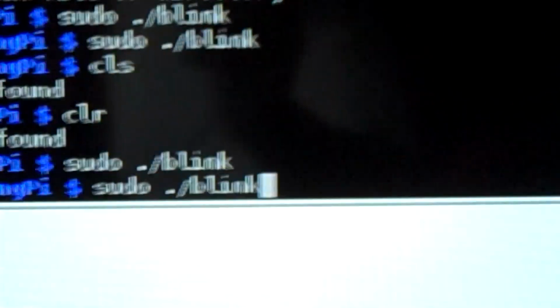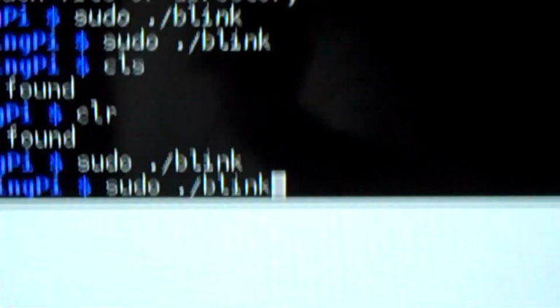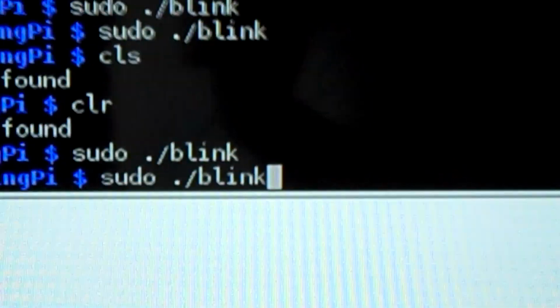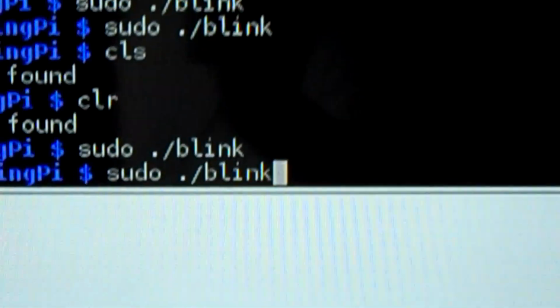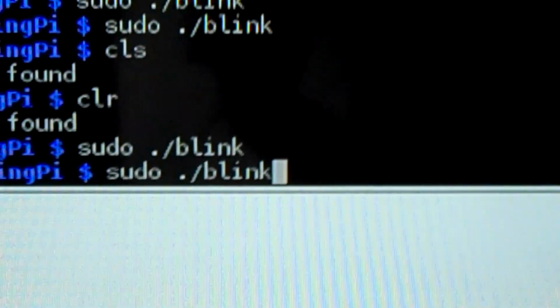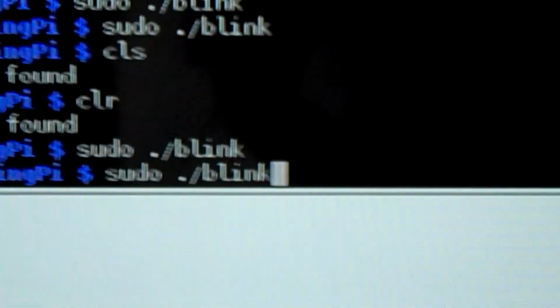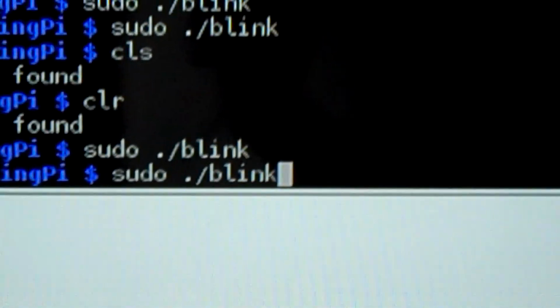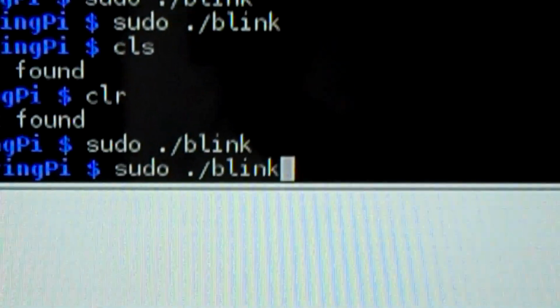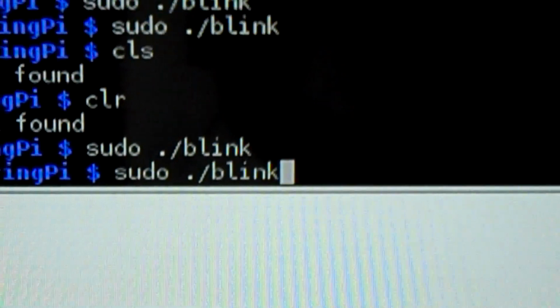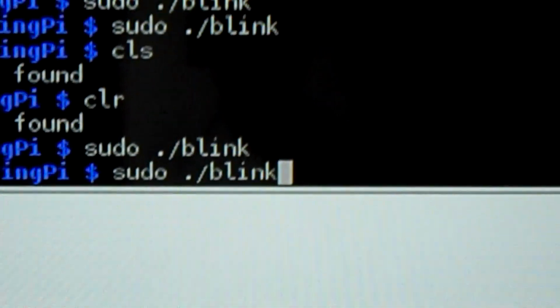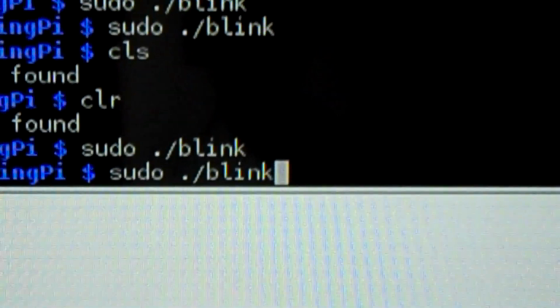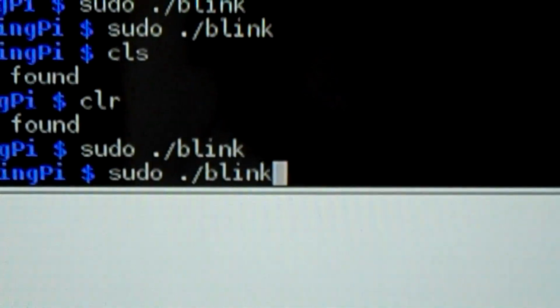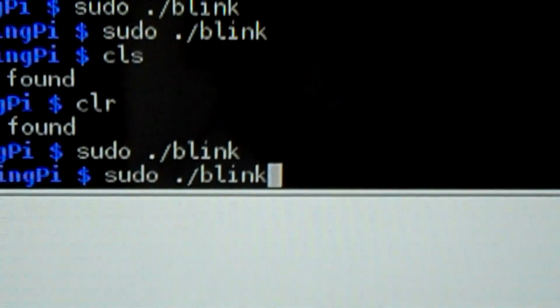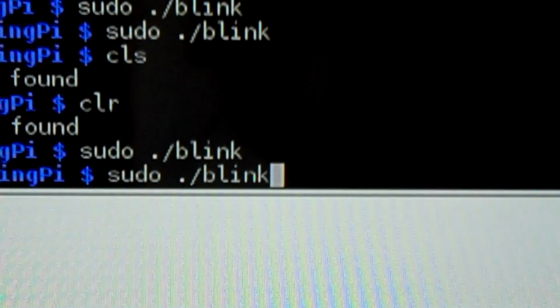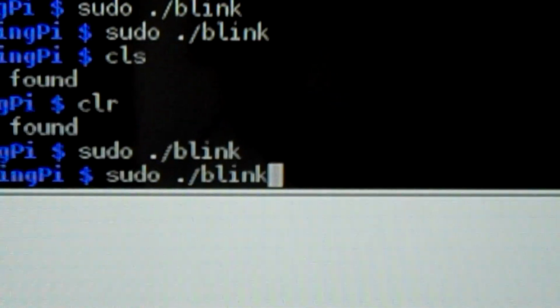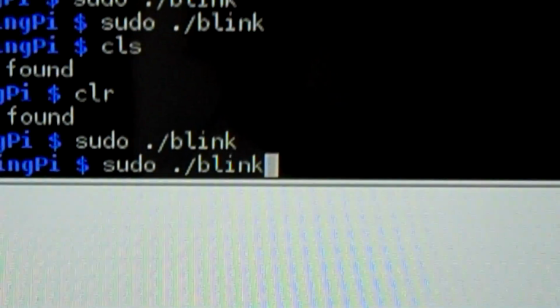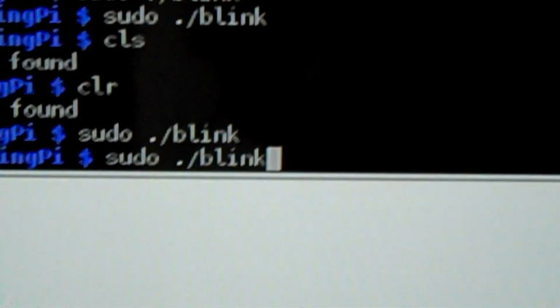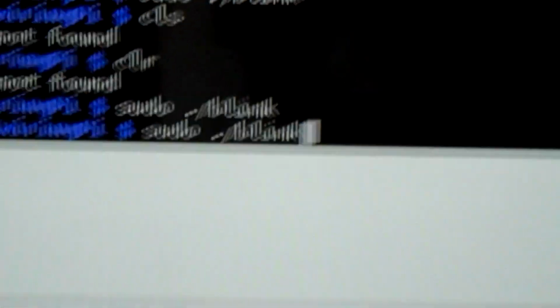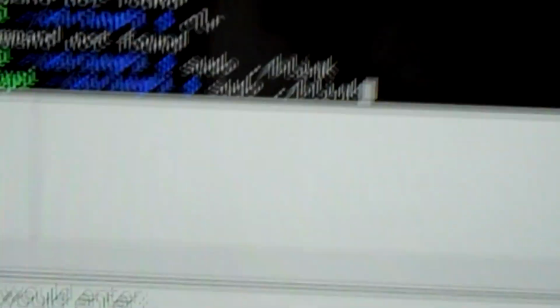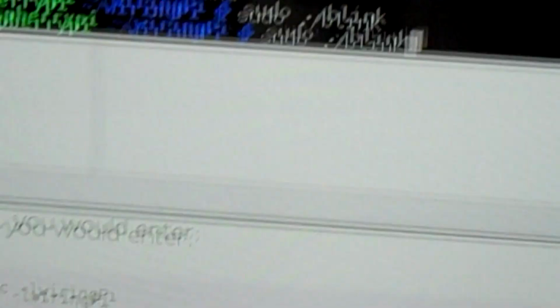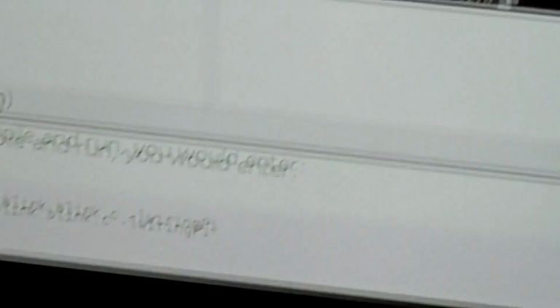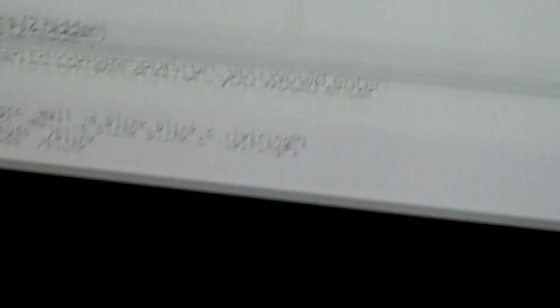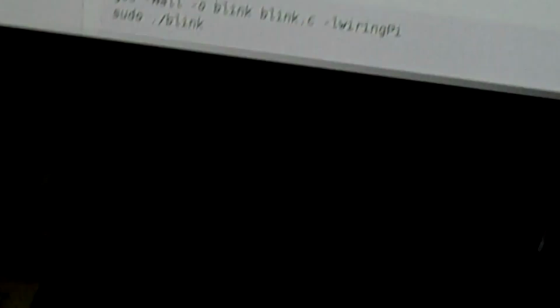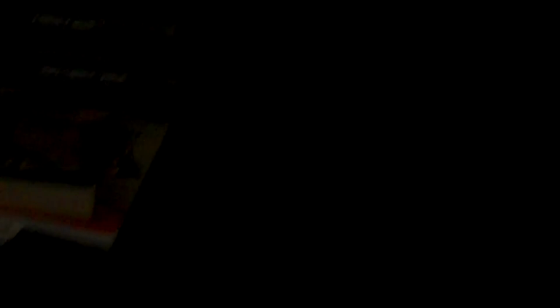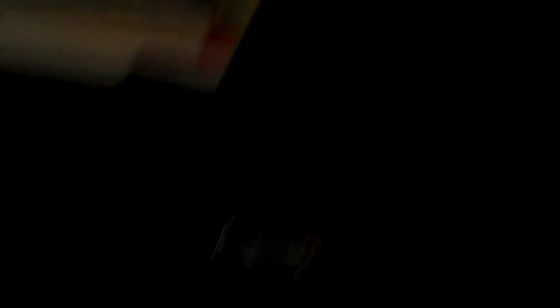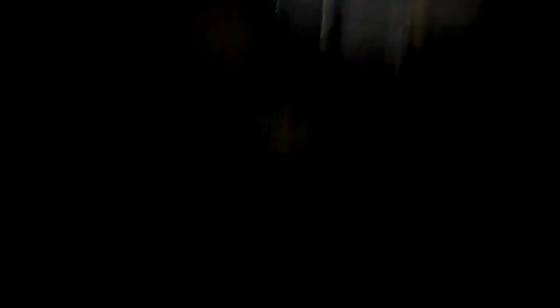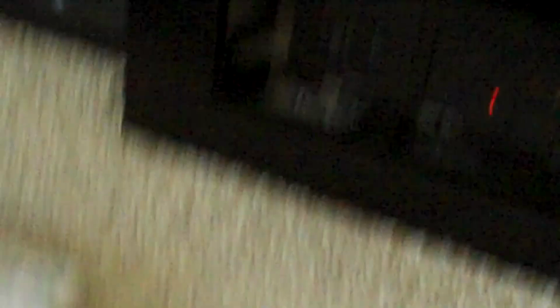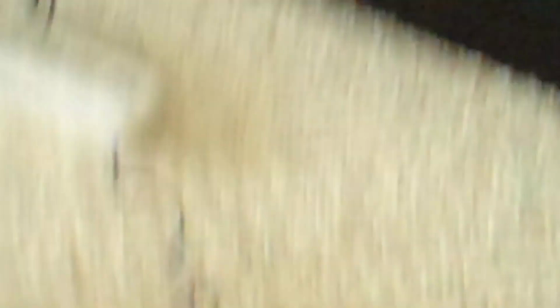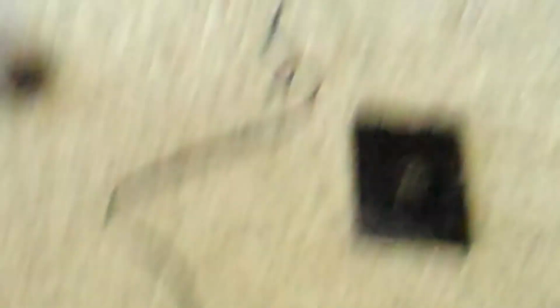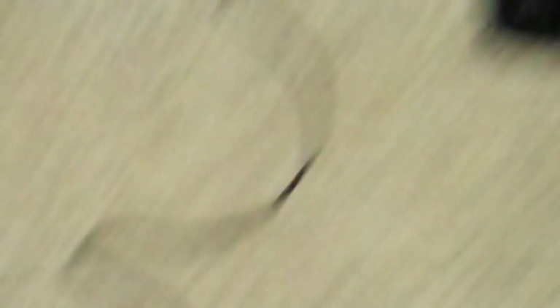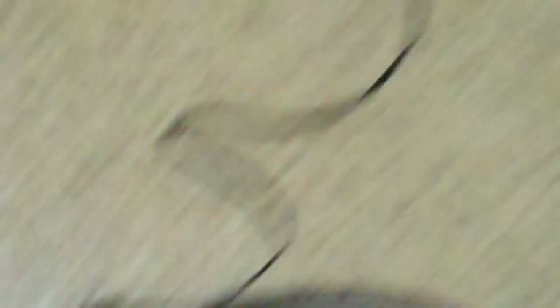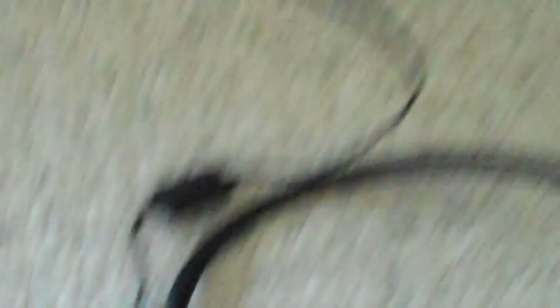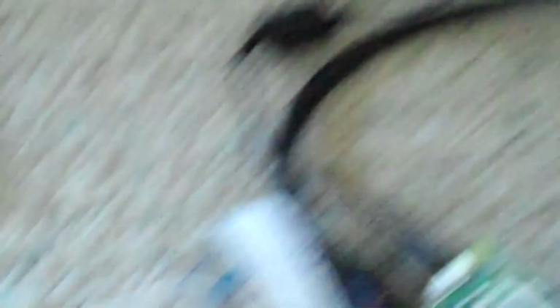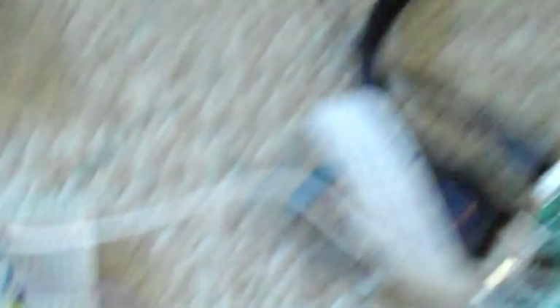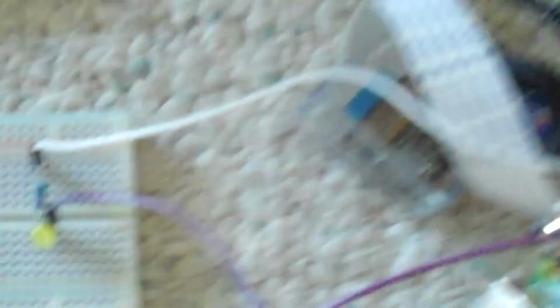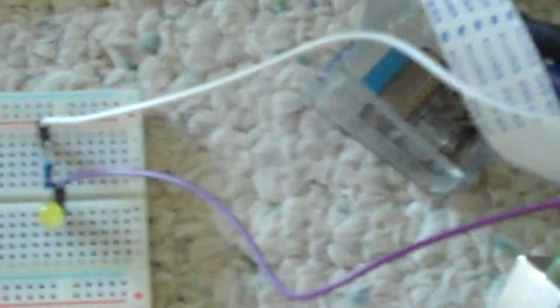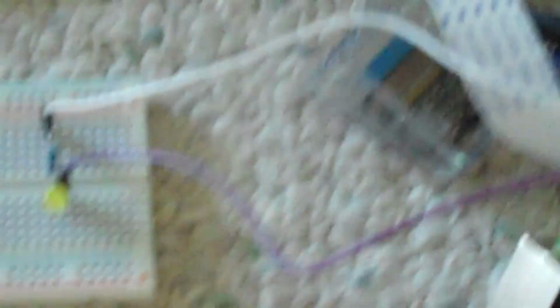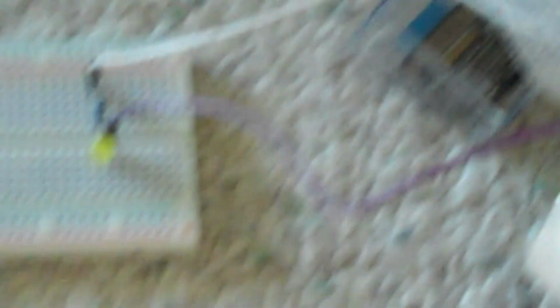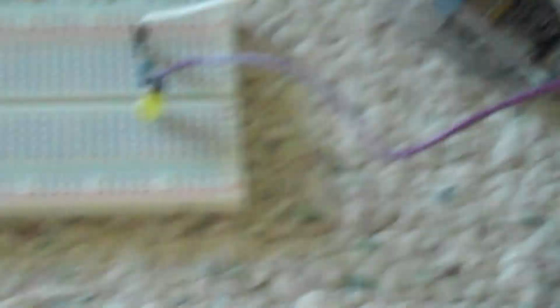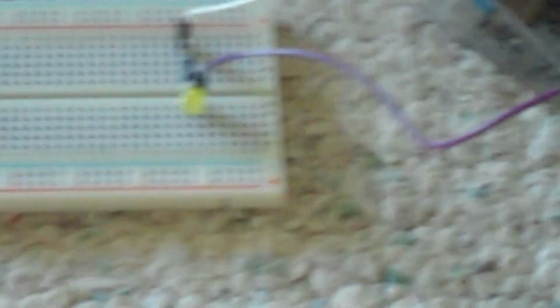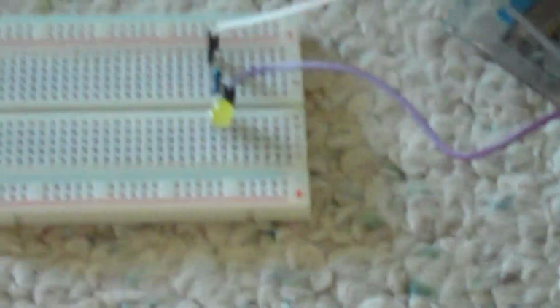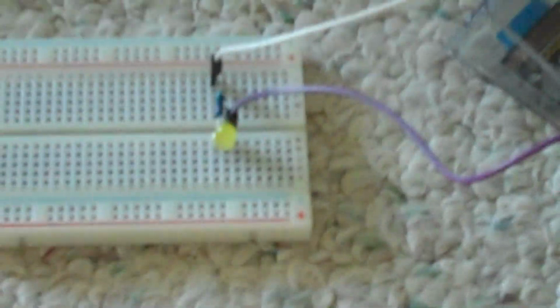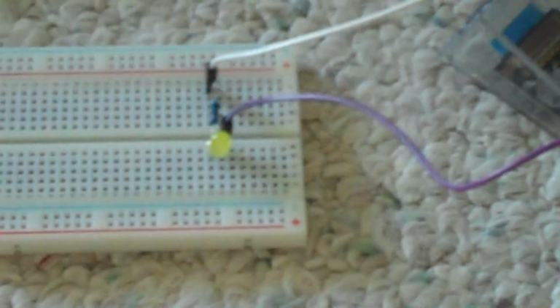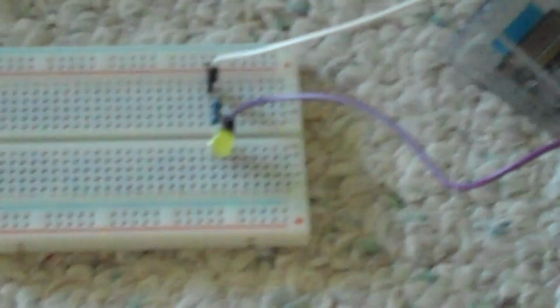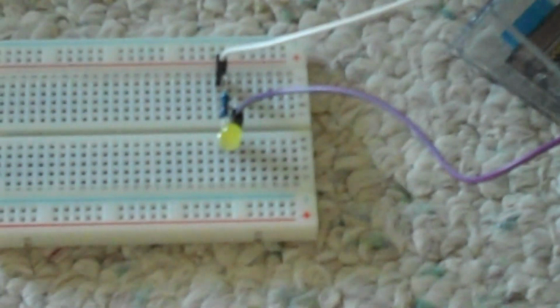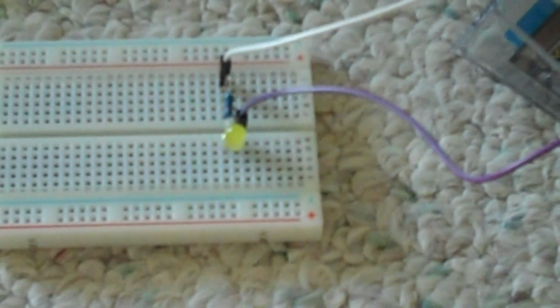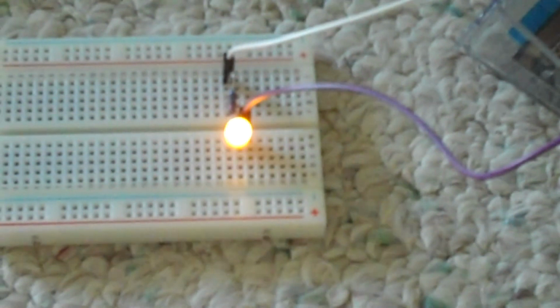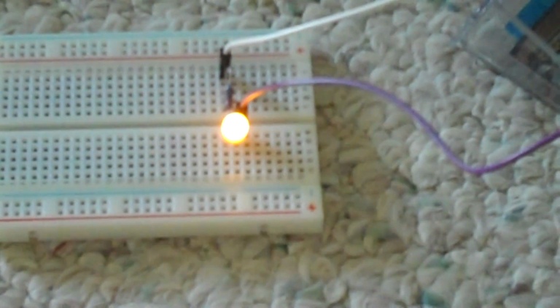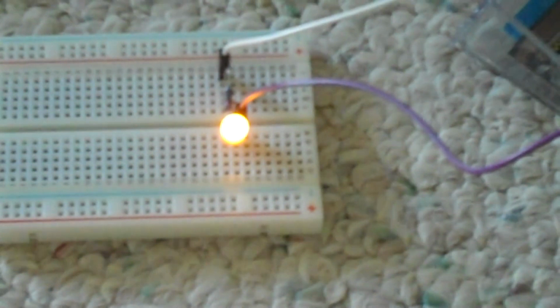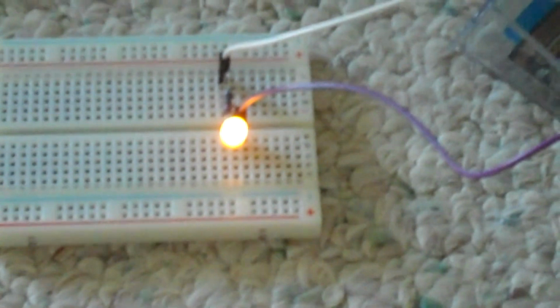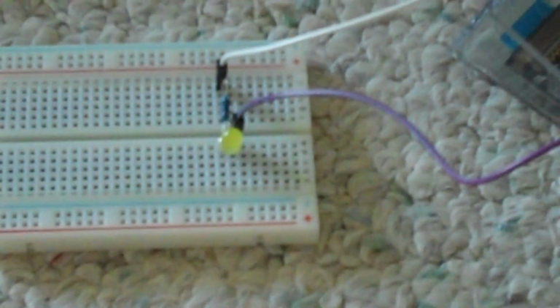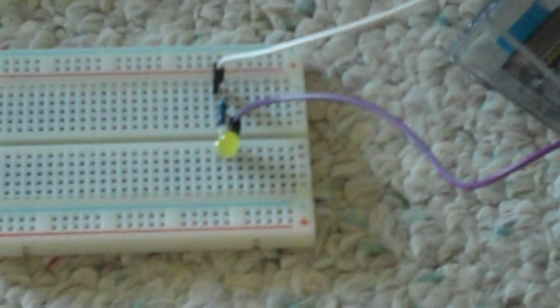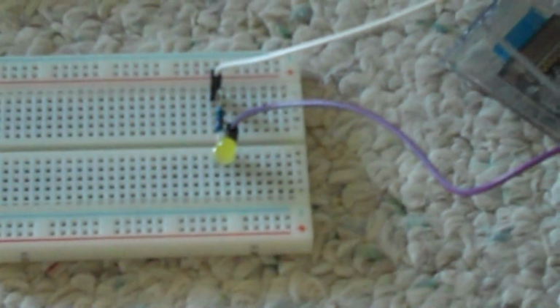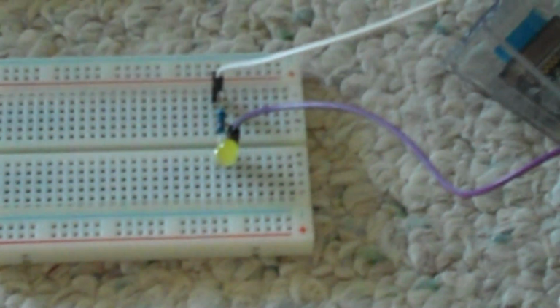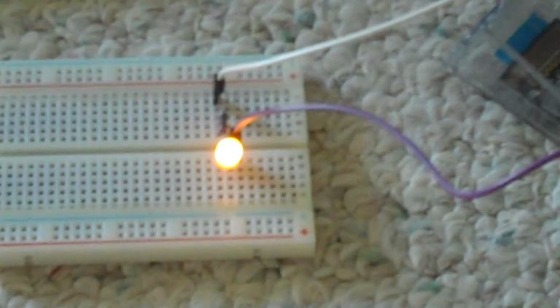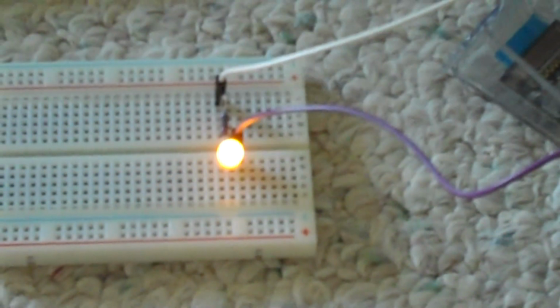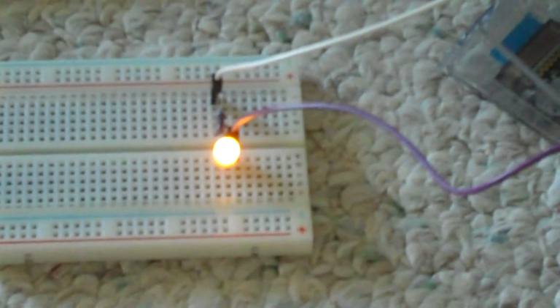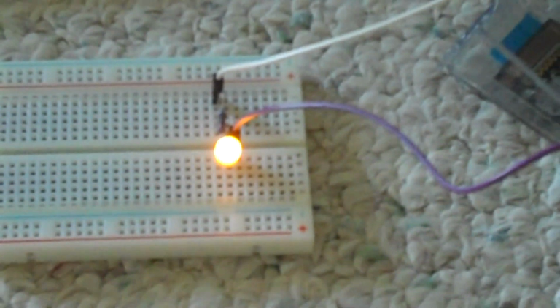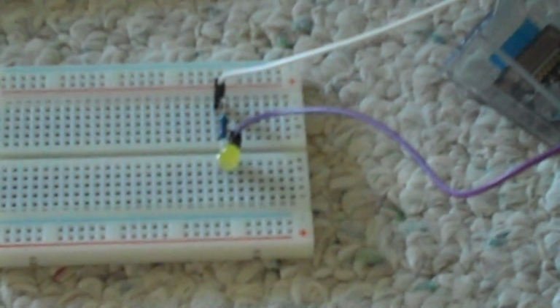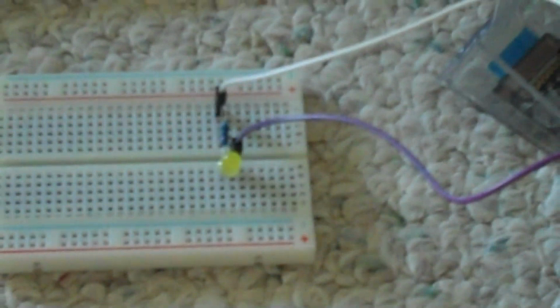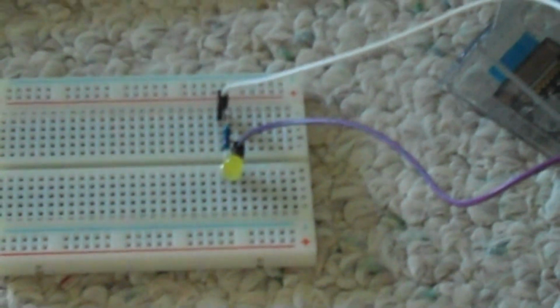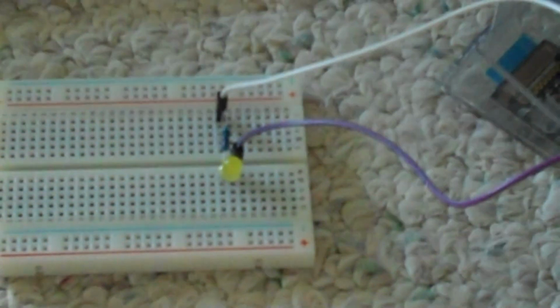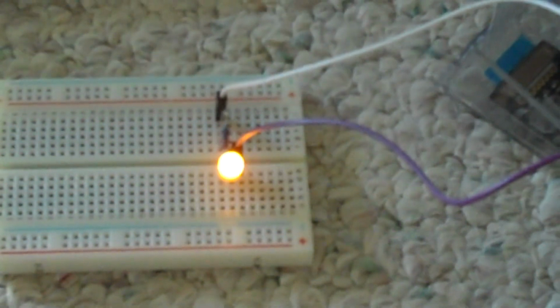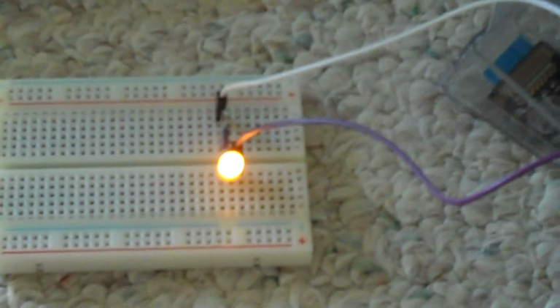That's the code. Now enter, and it blinks.